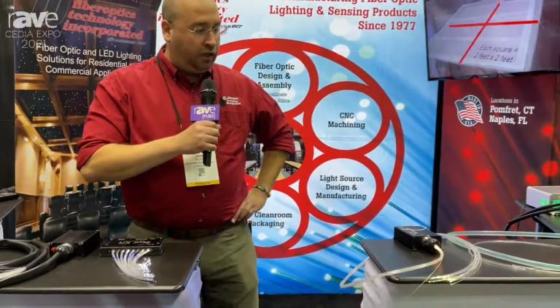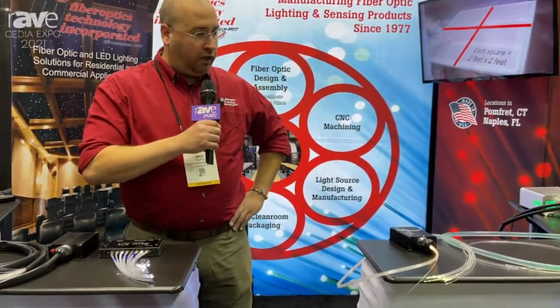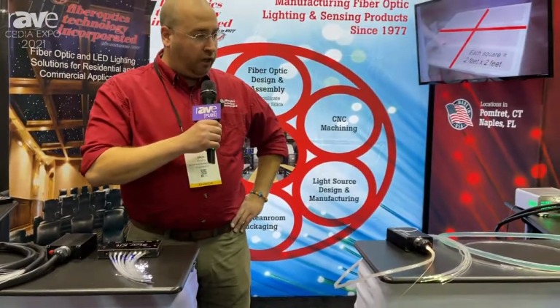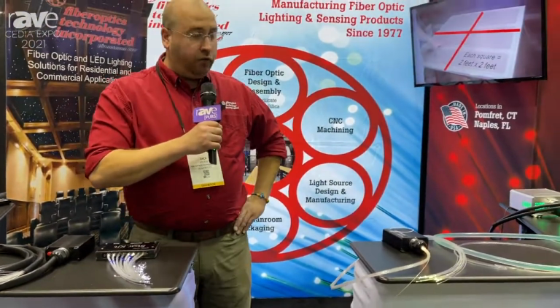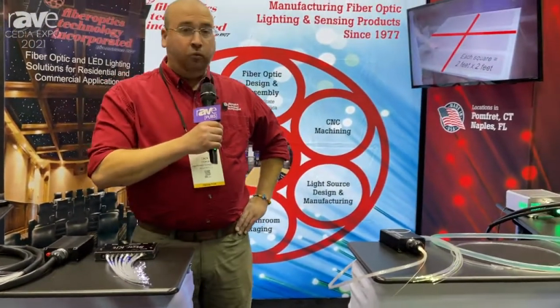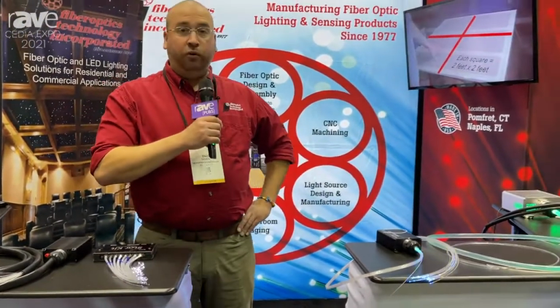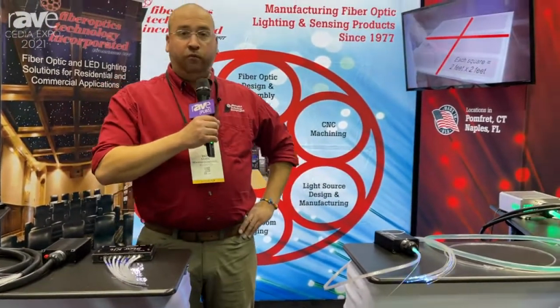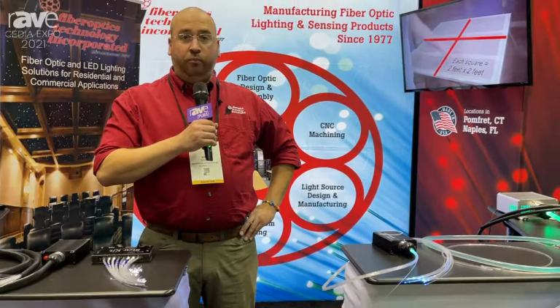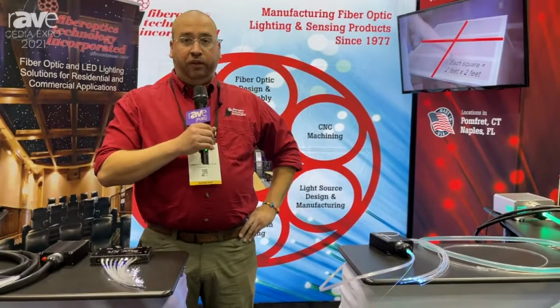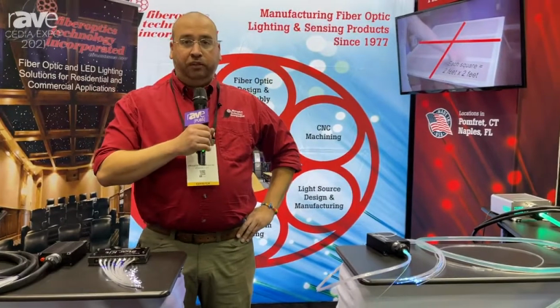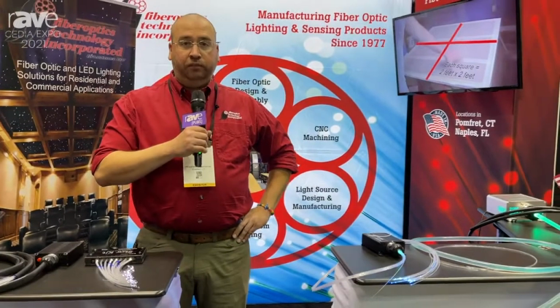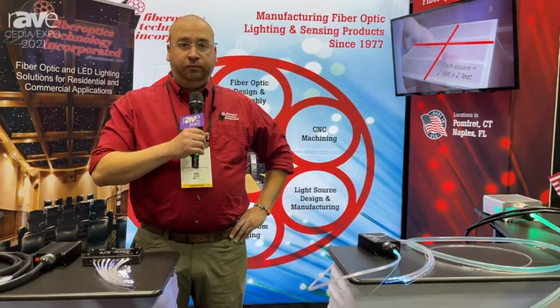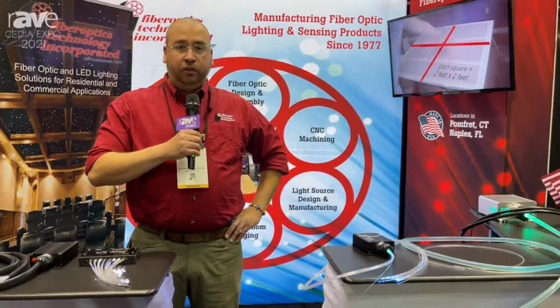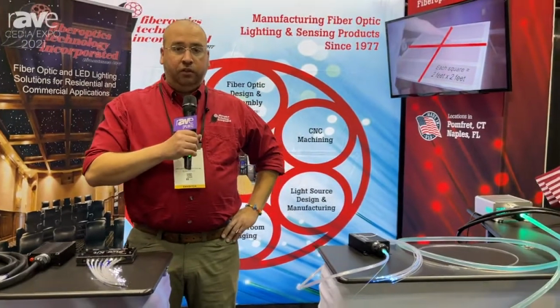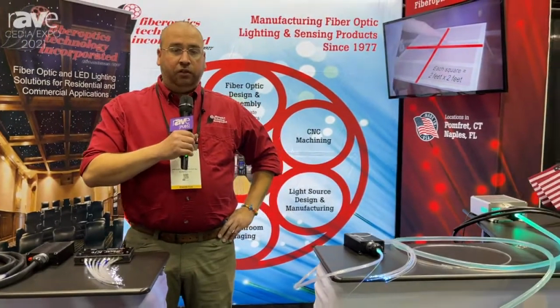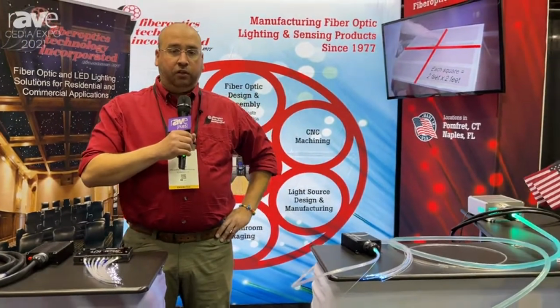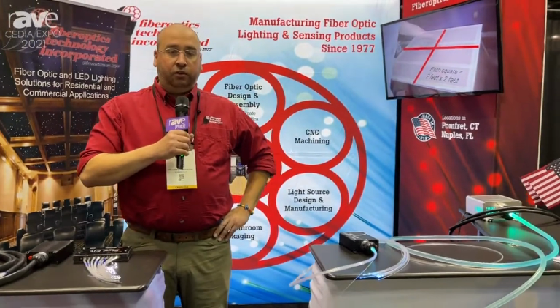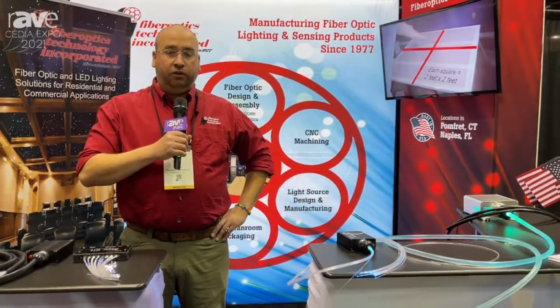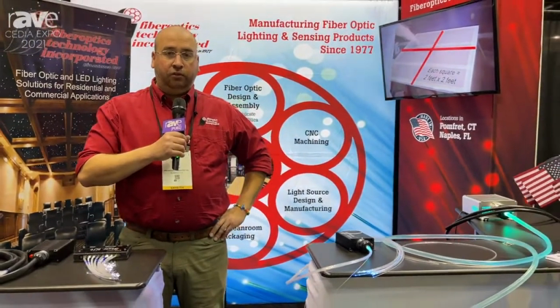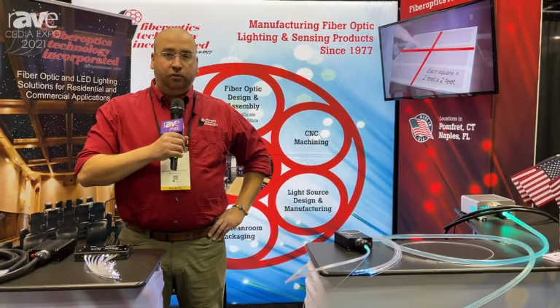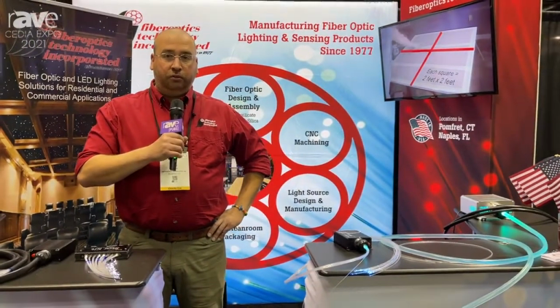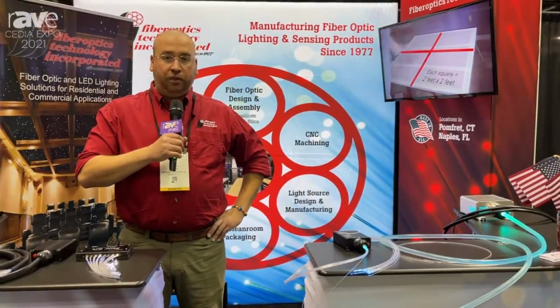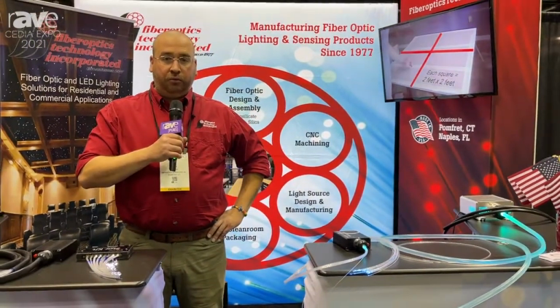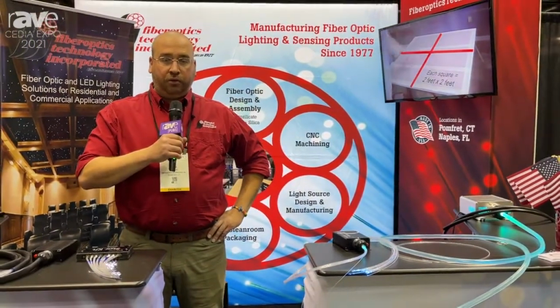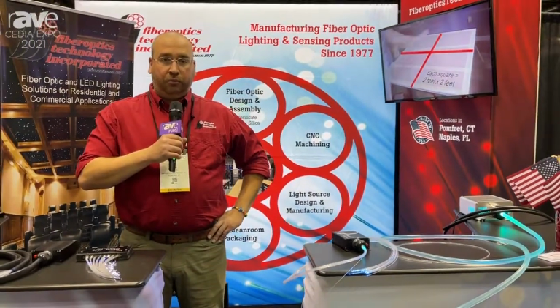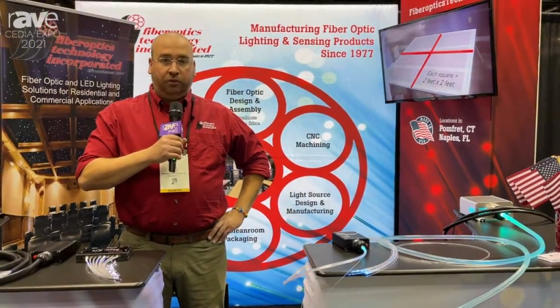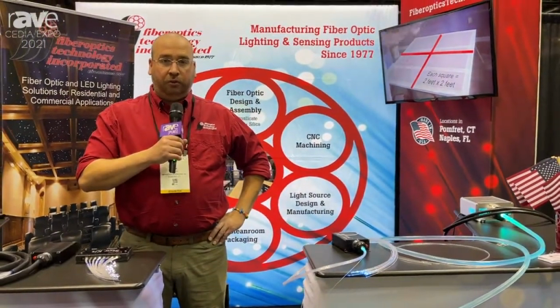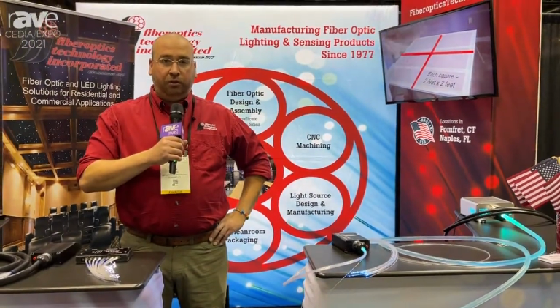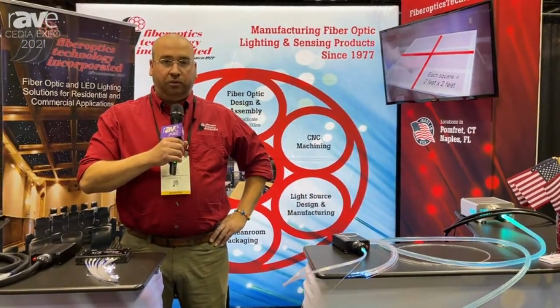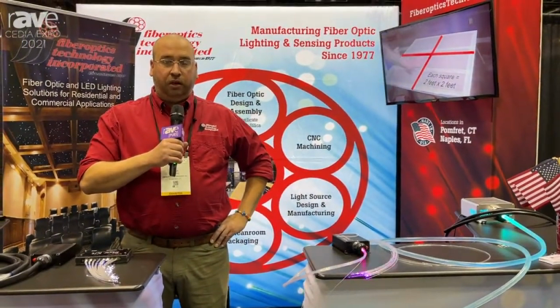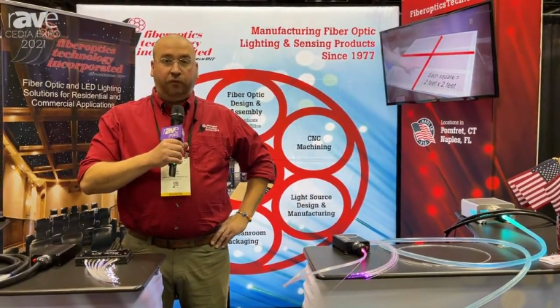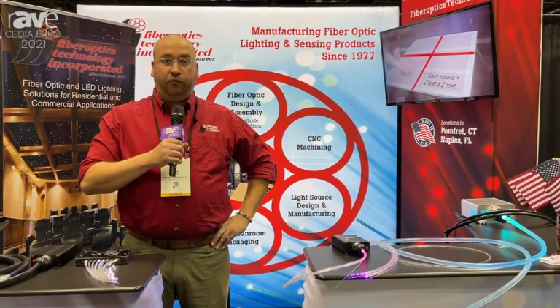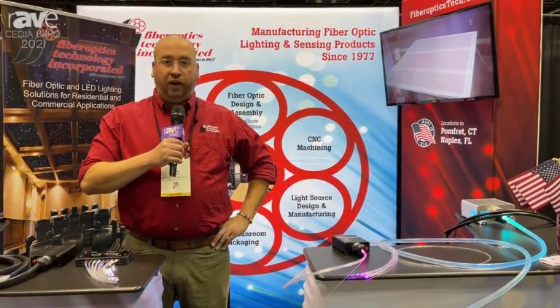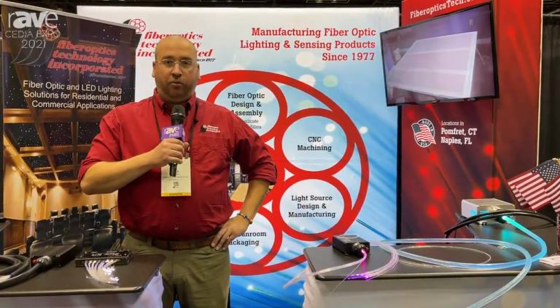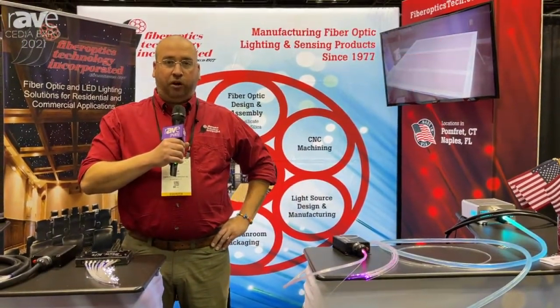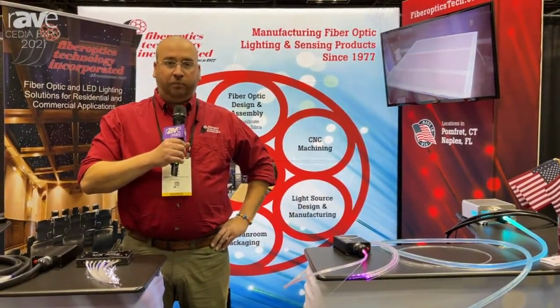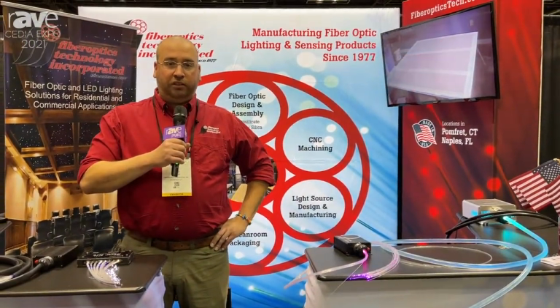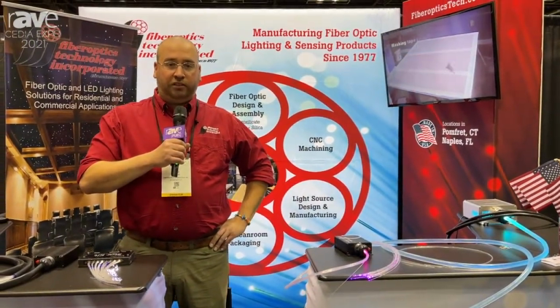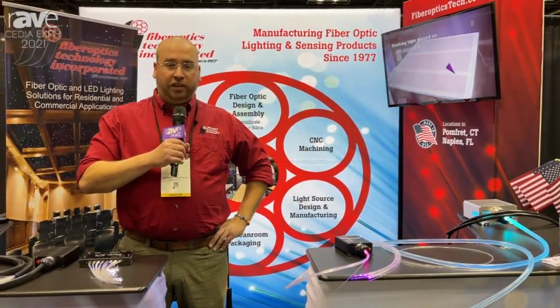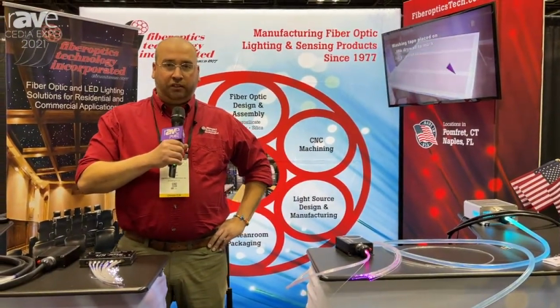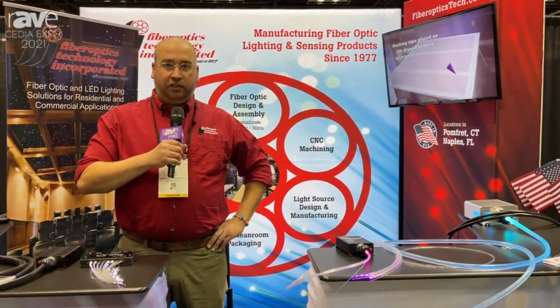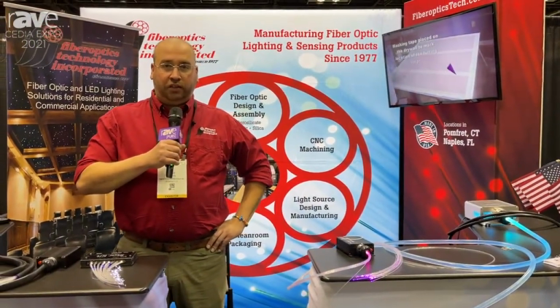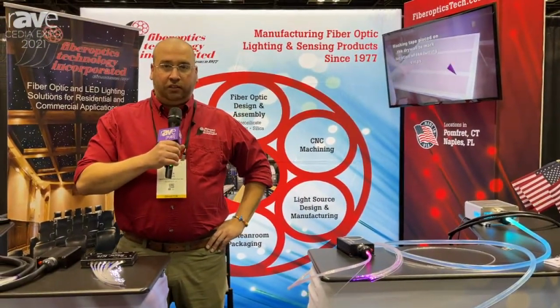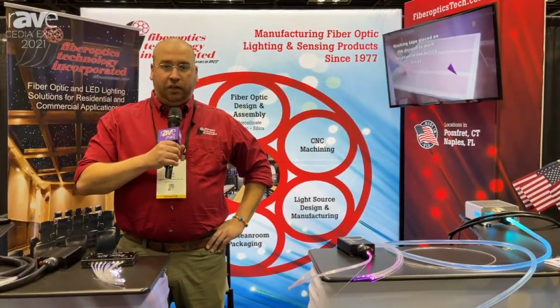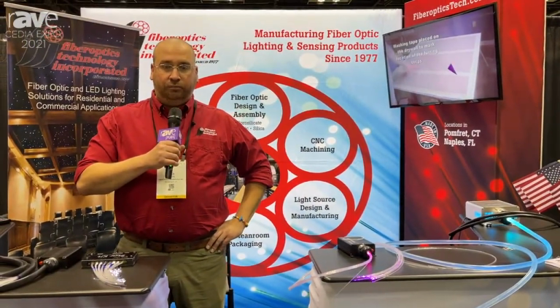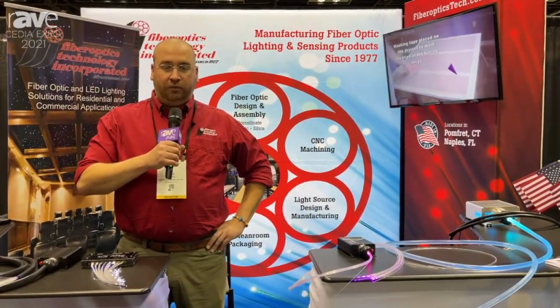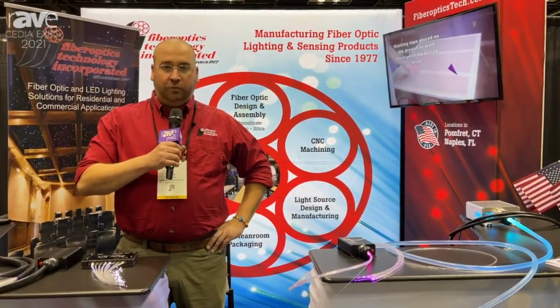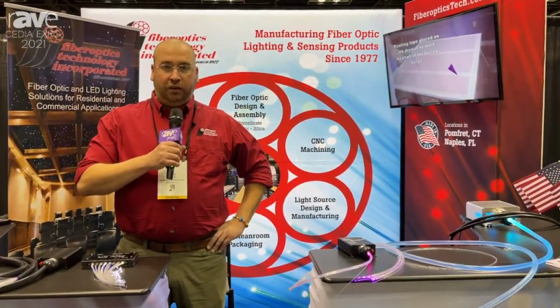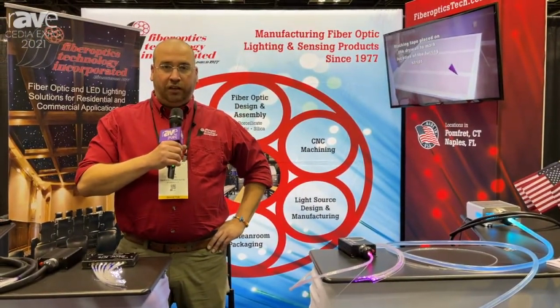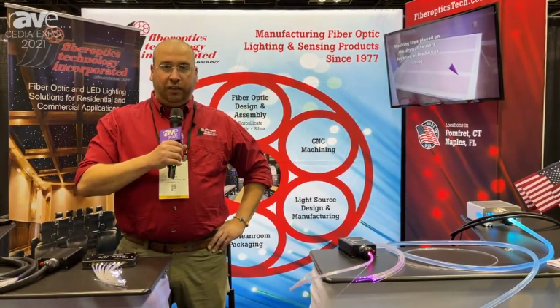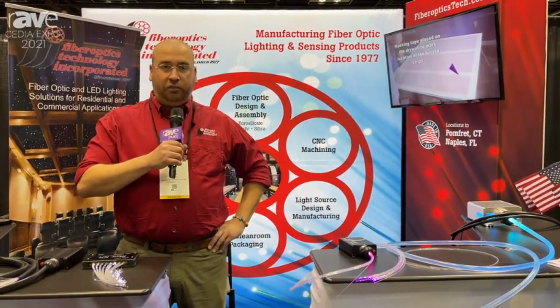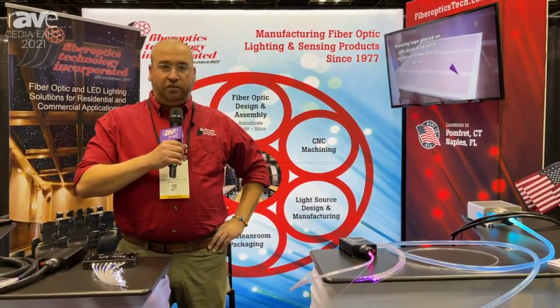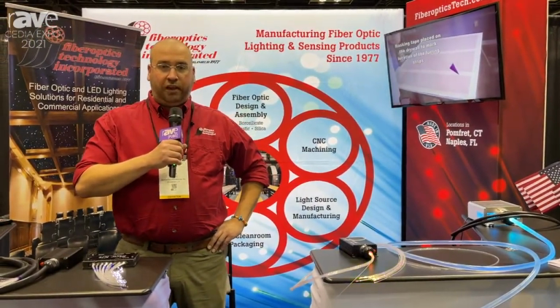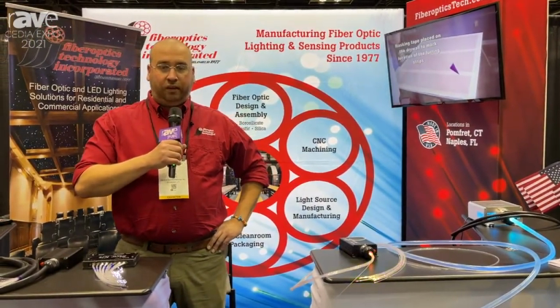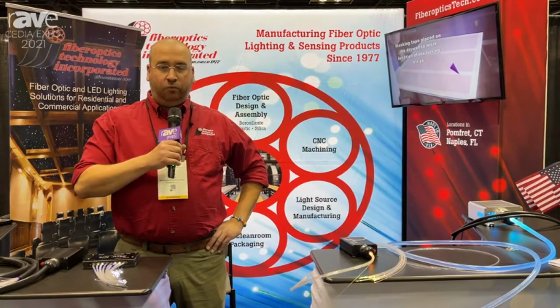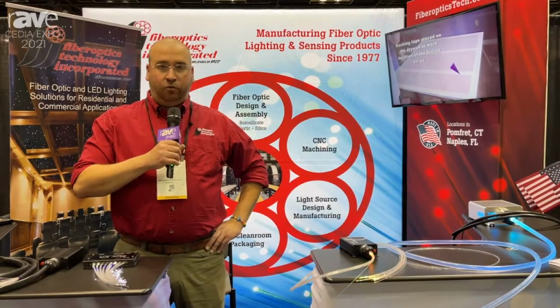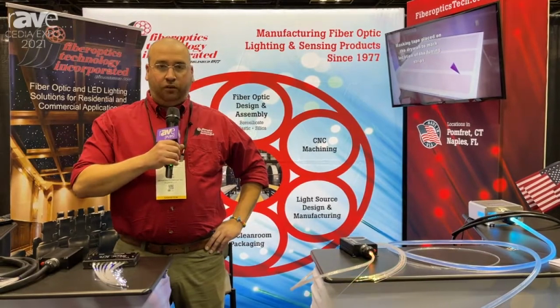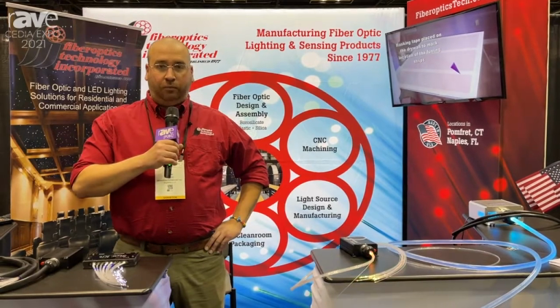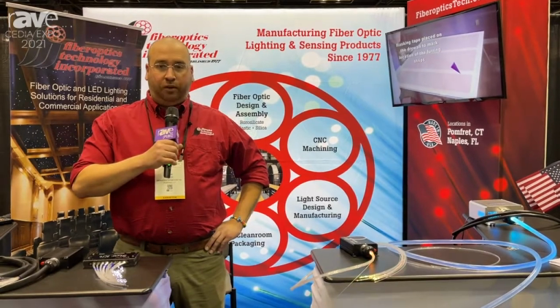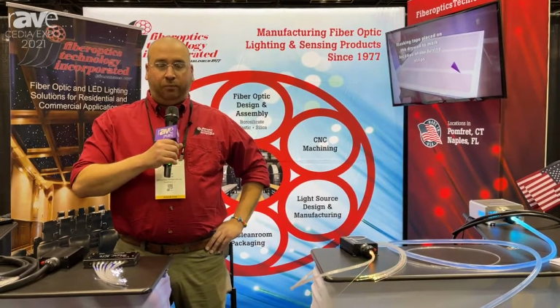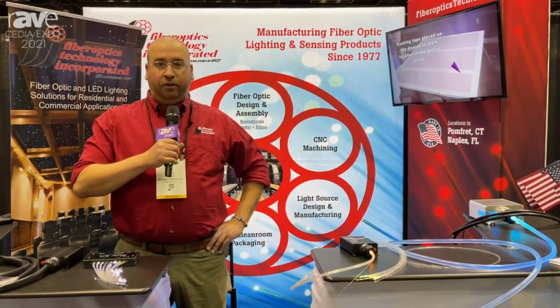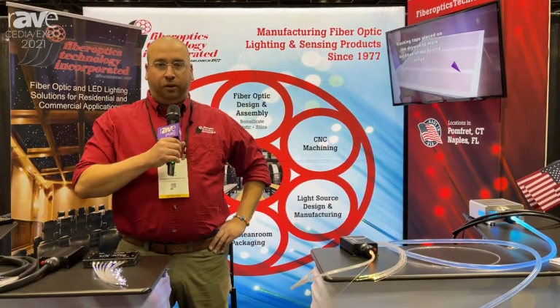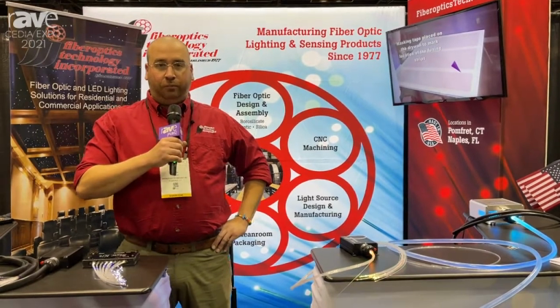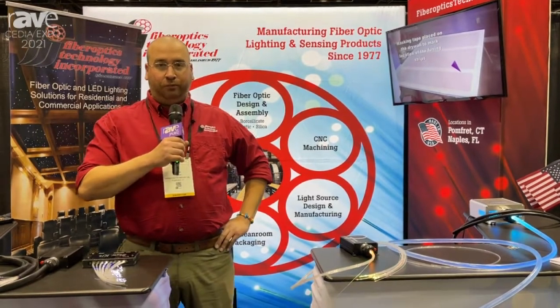For more information you can go to www.fiberopticstech.com. My name is Zach Morin and I'll be happy to help you.